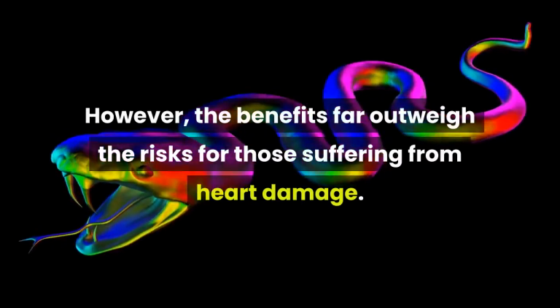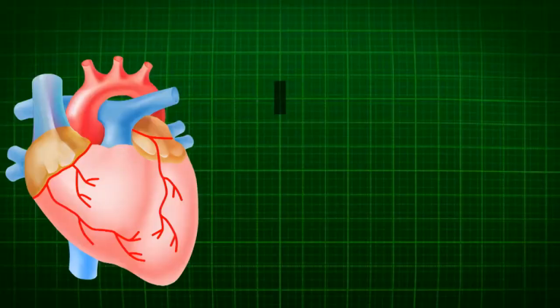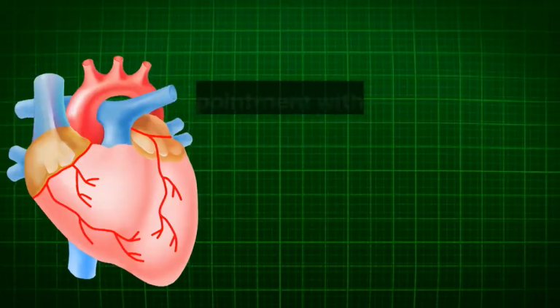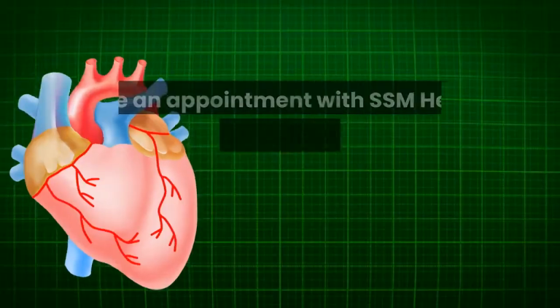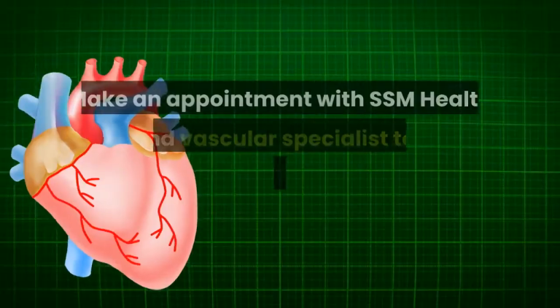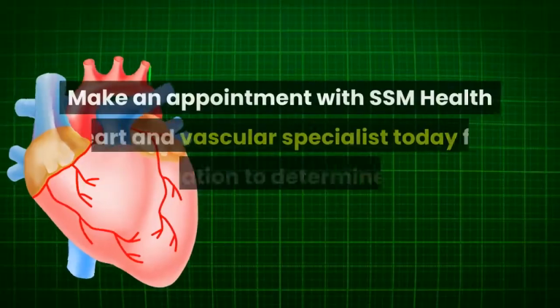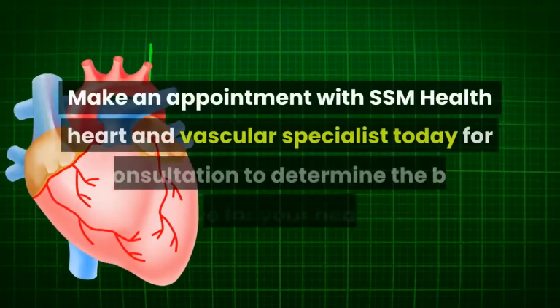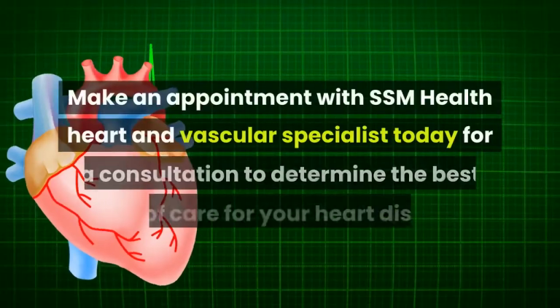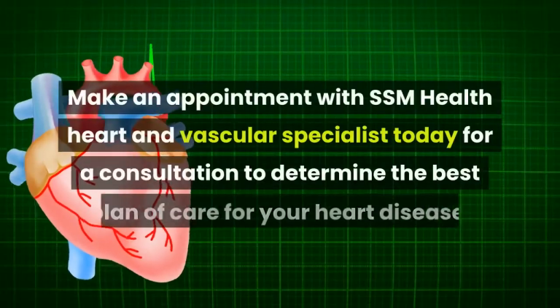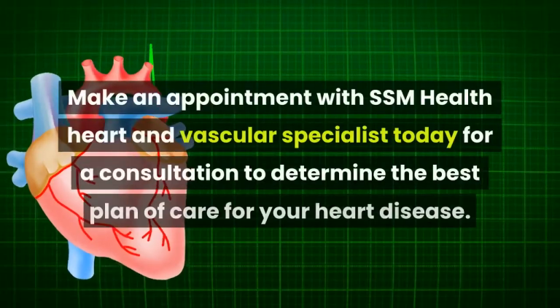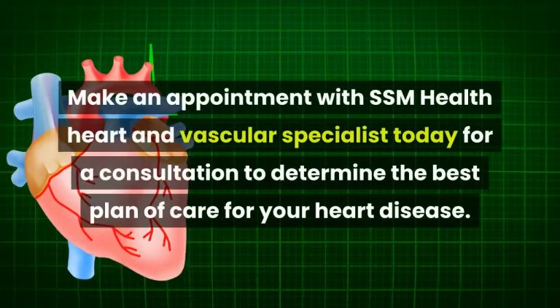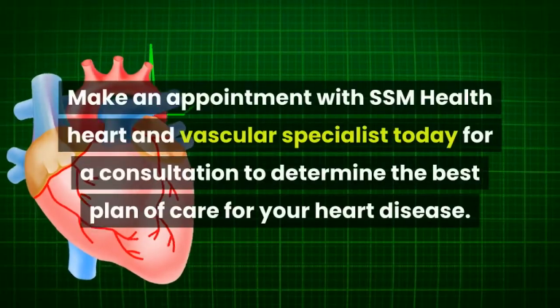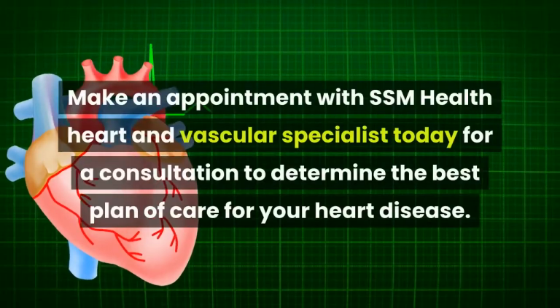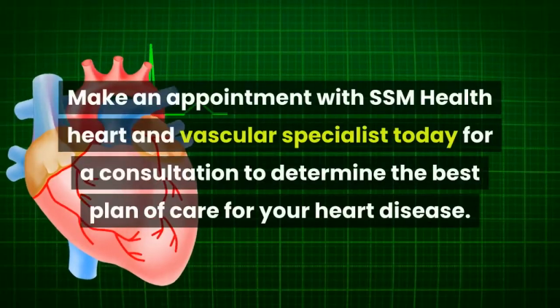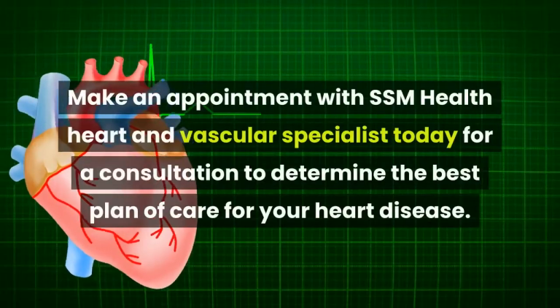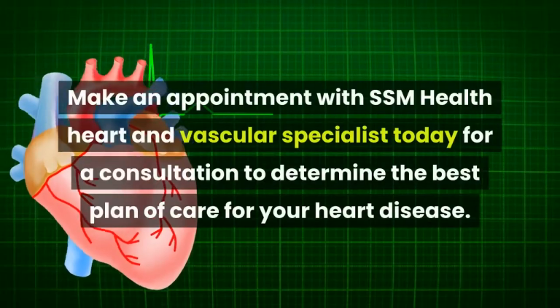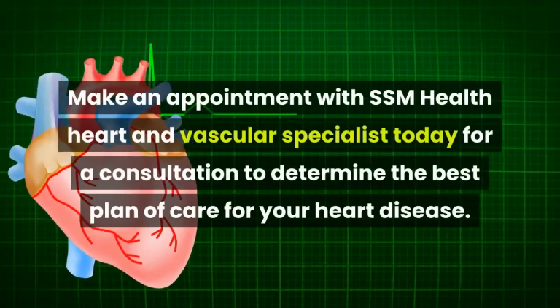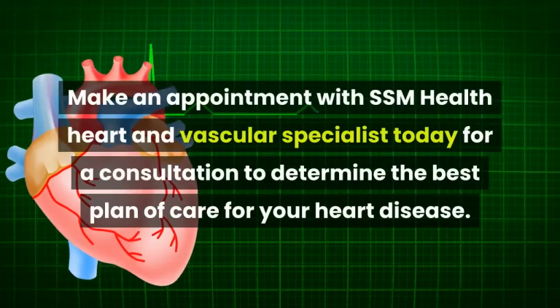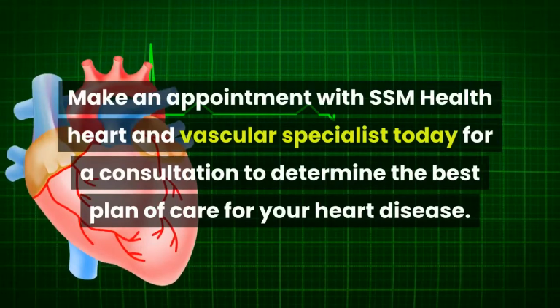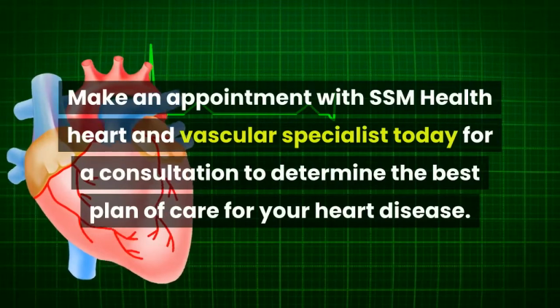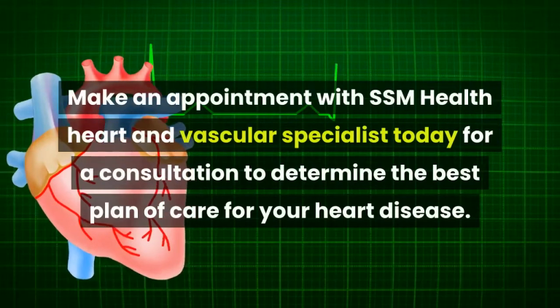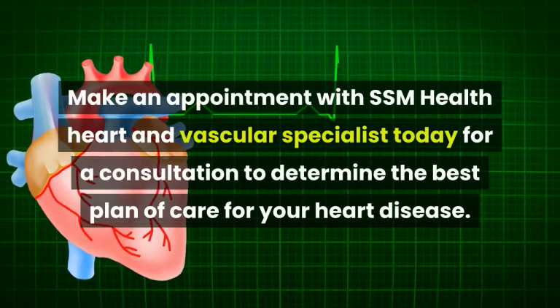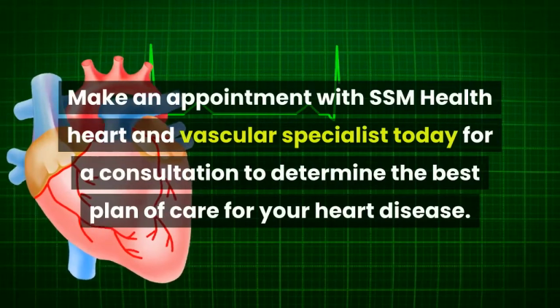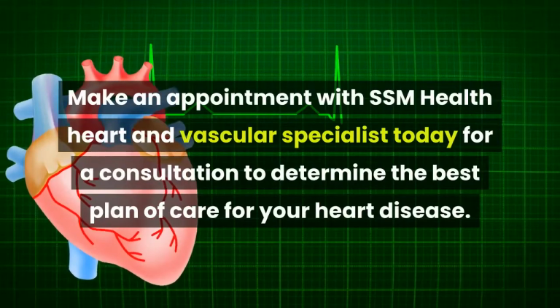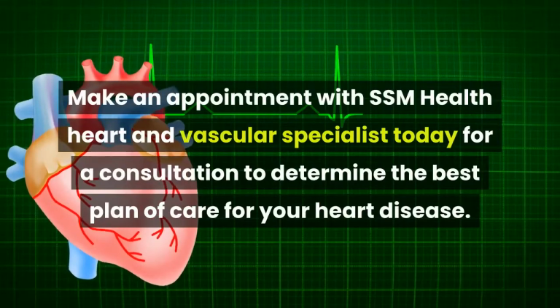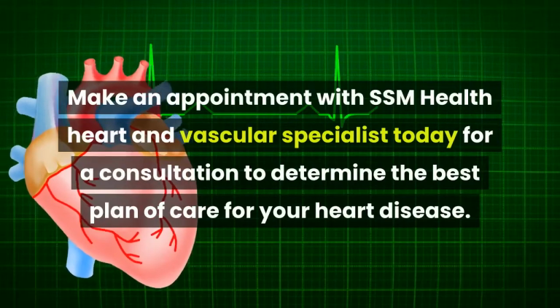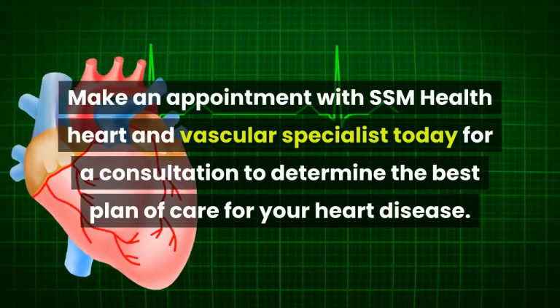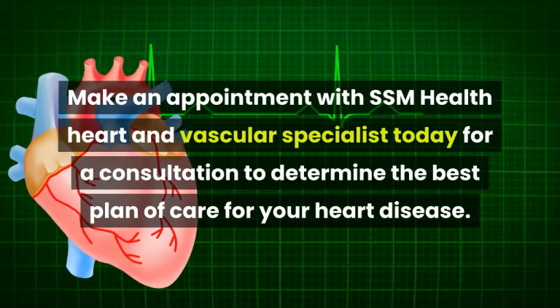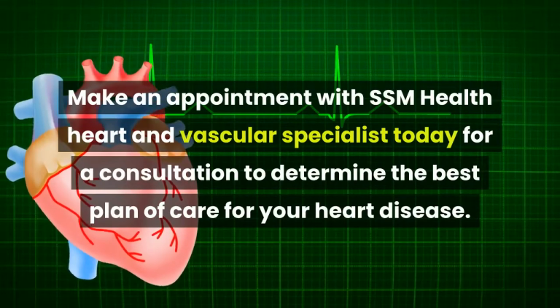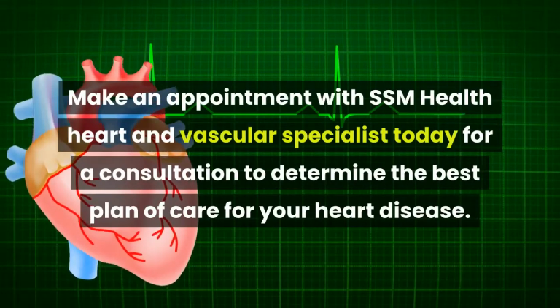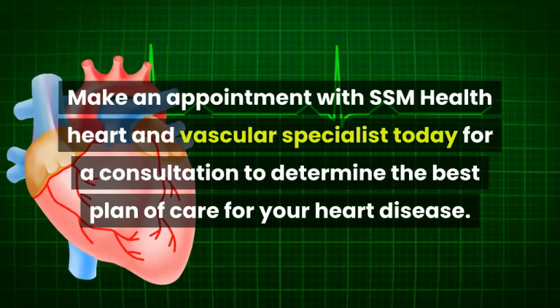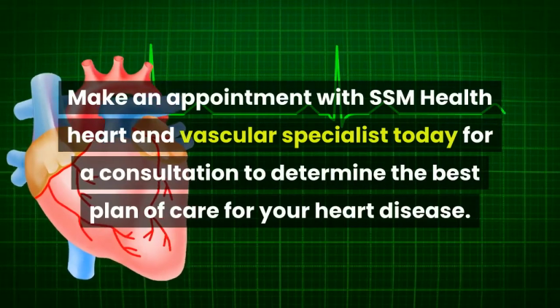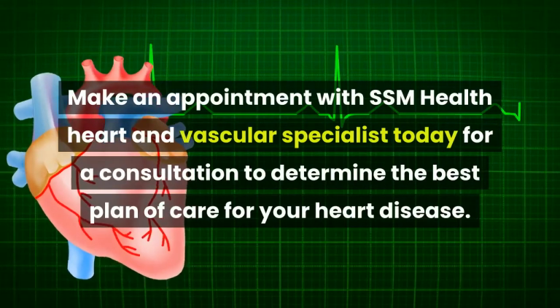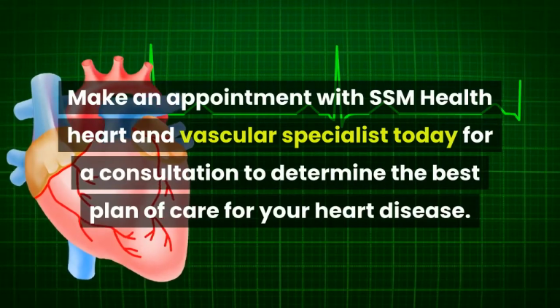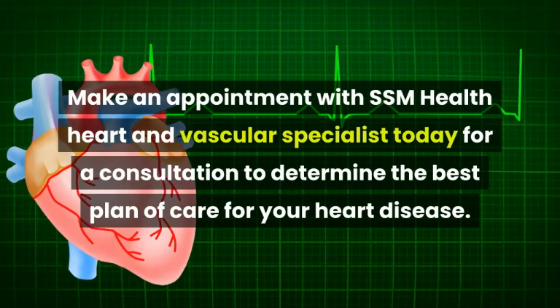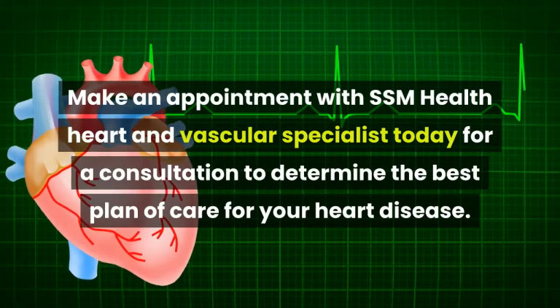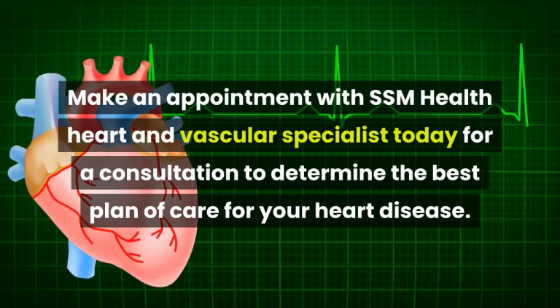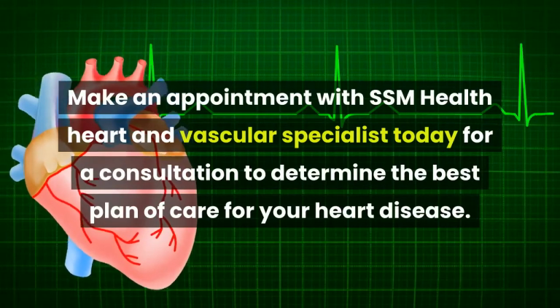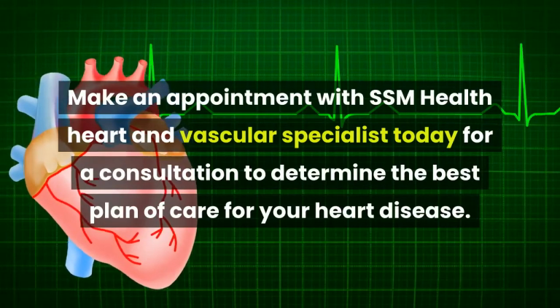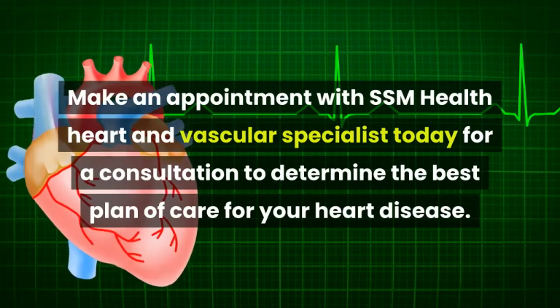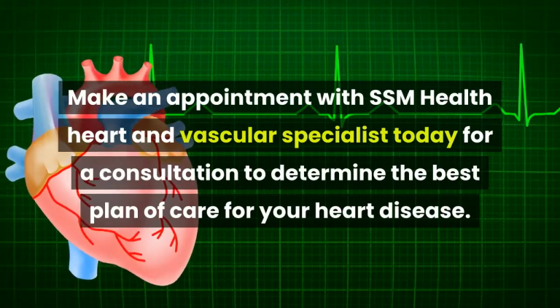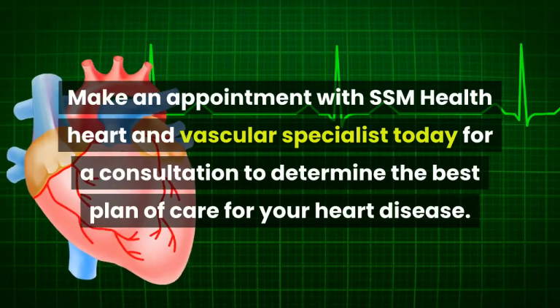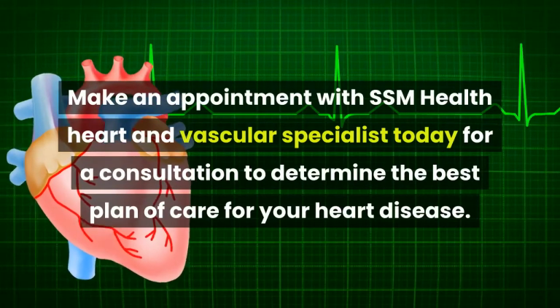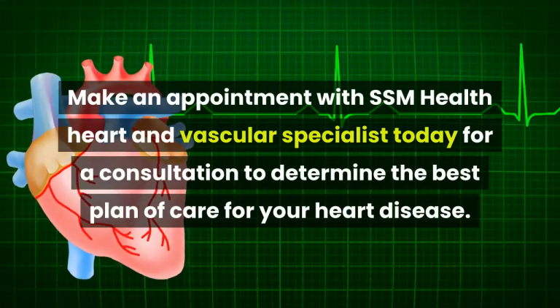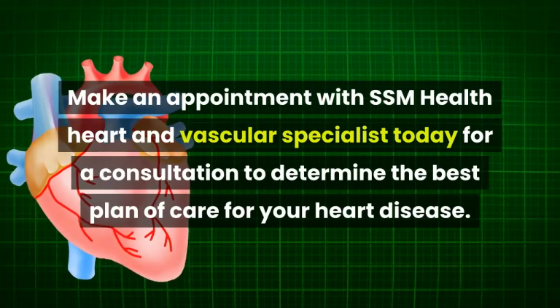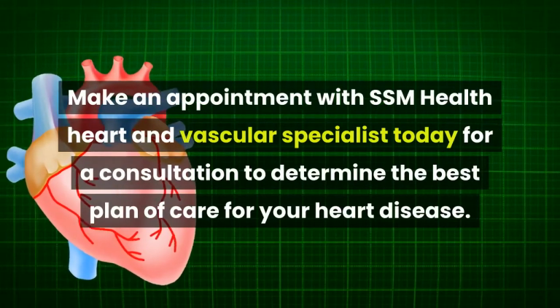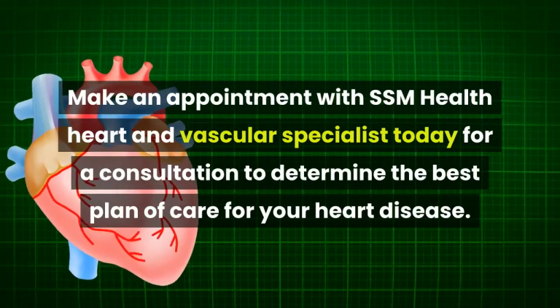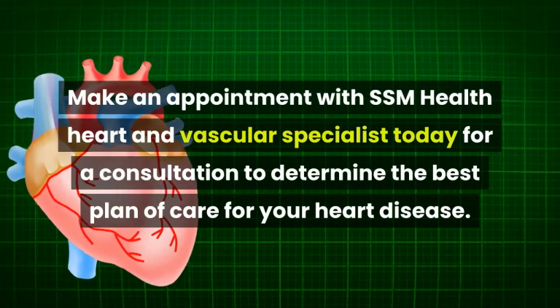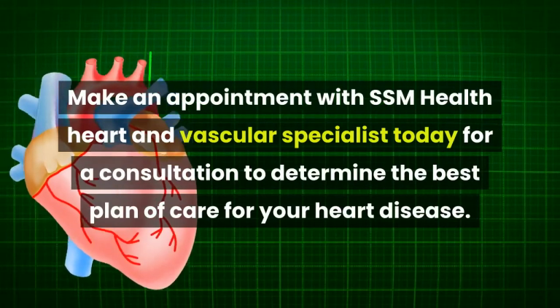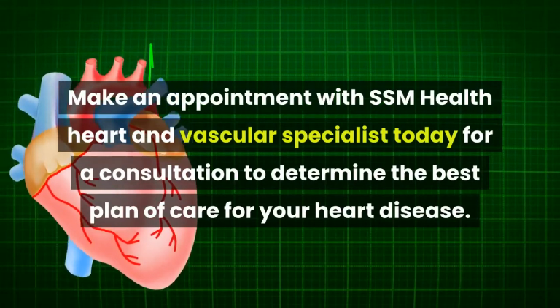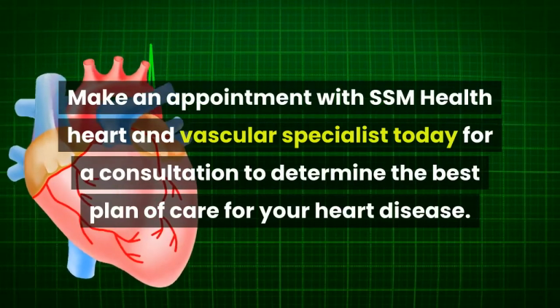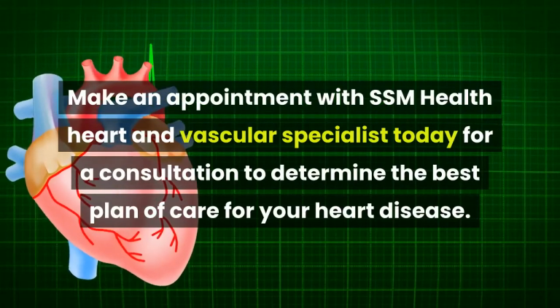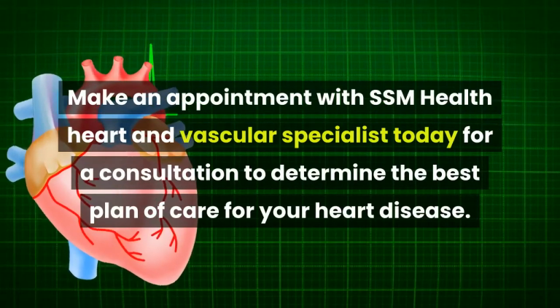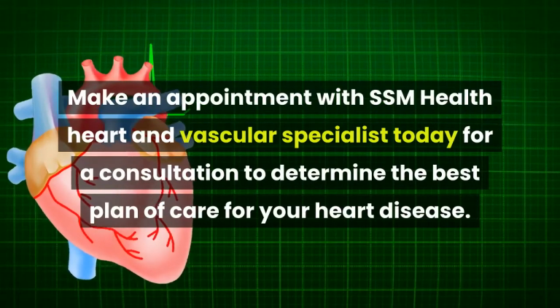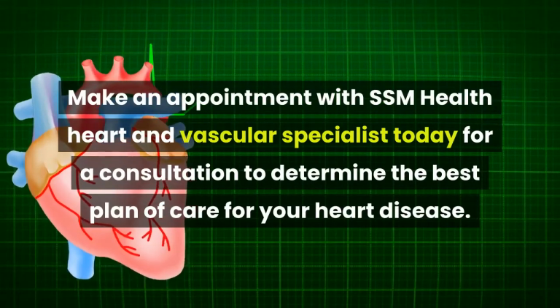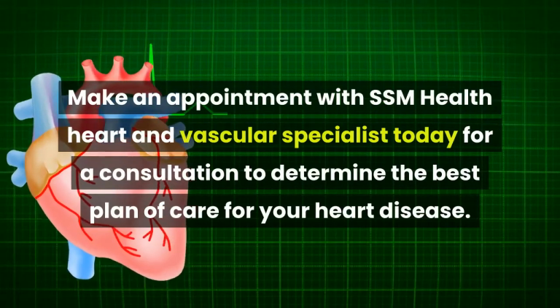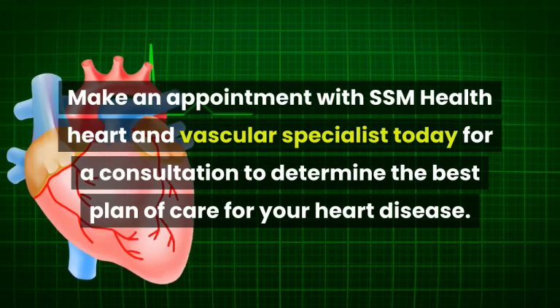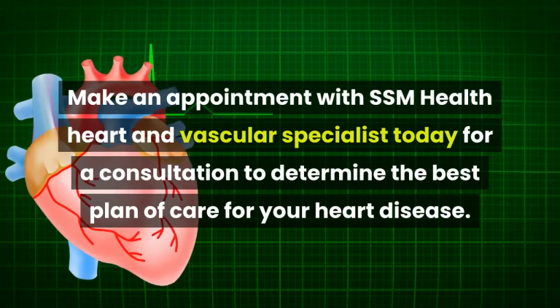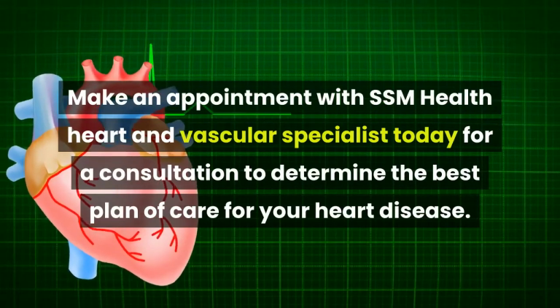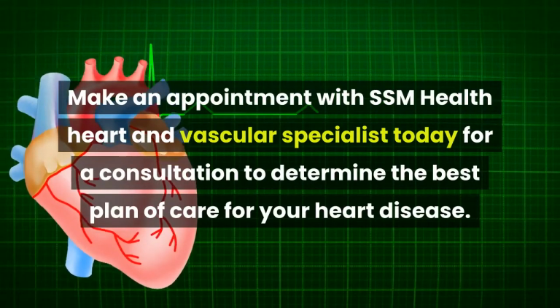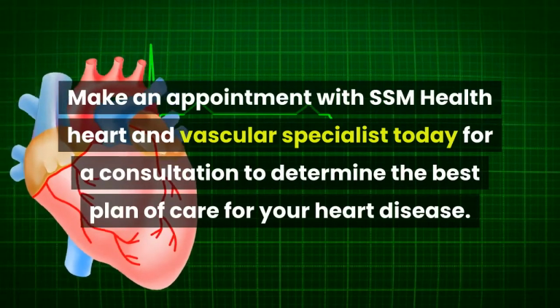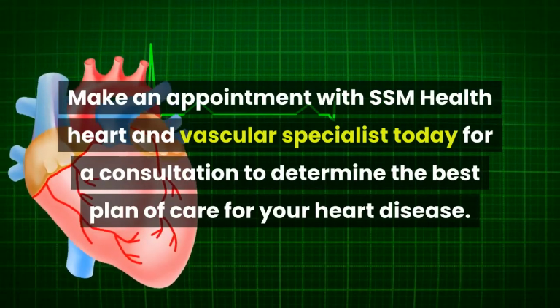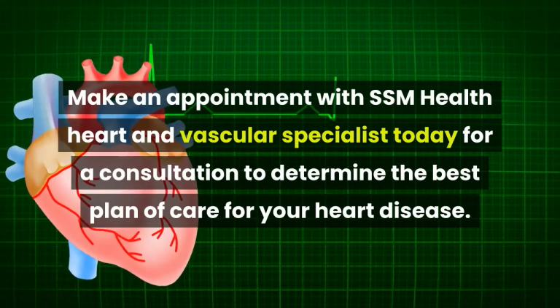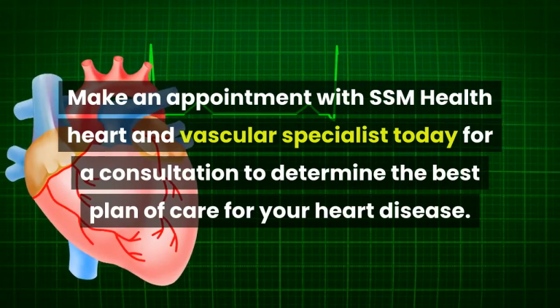Make an appointment with SSM Health Heart and Vascular specialists today for a consultation to determine the best plan of care for your heart disease.